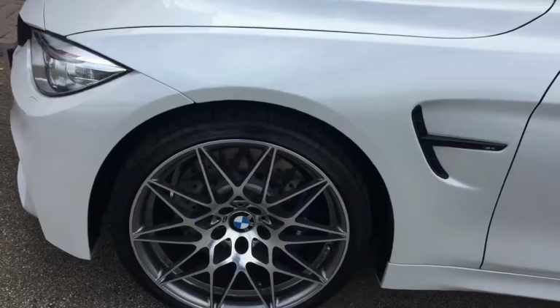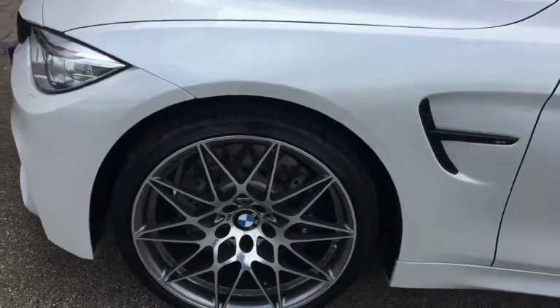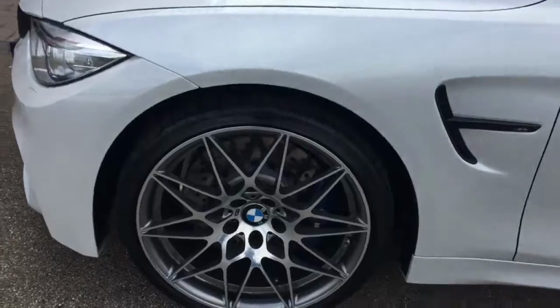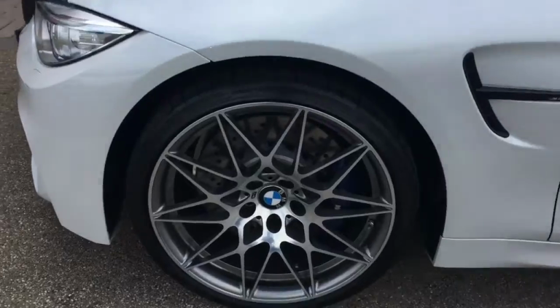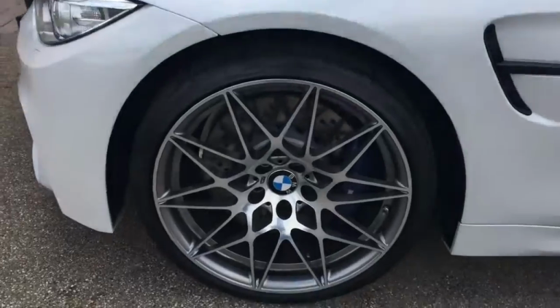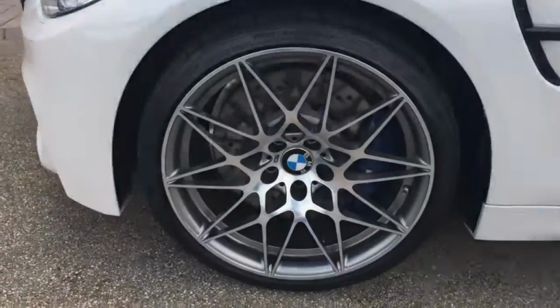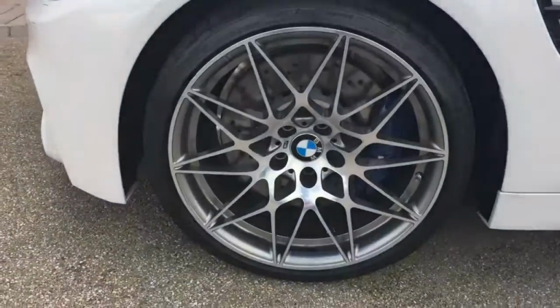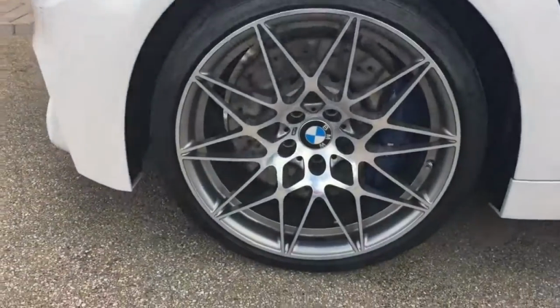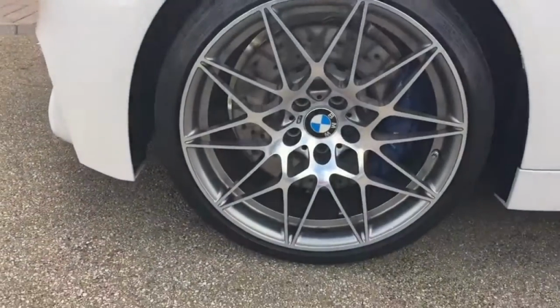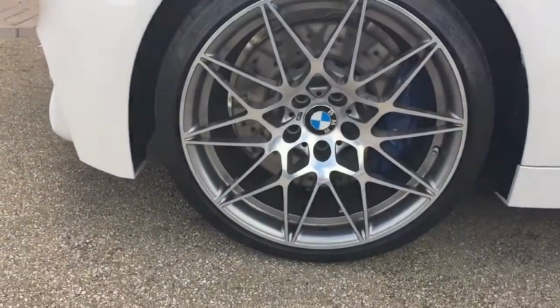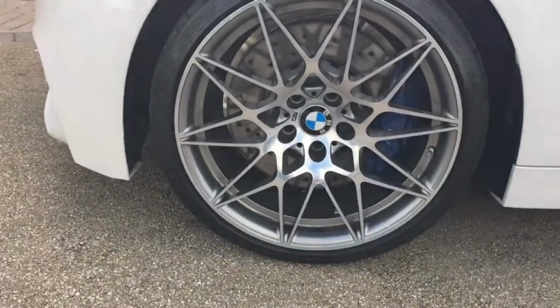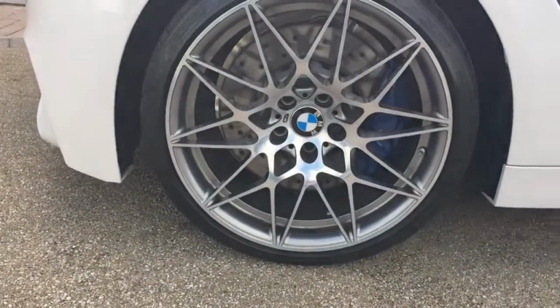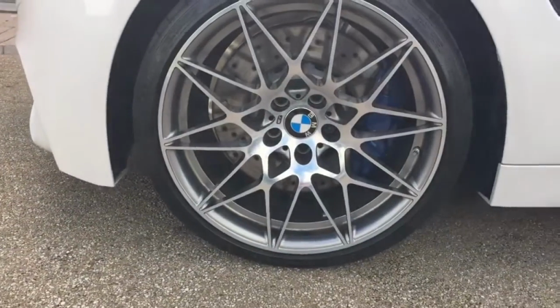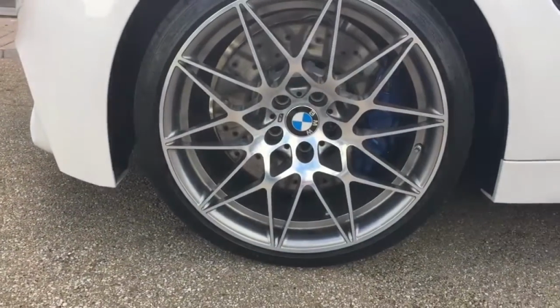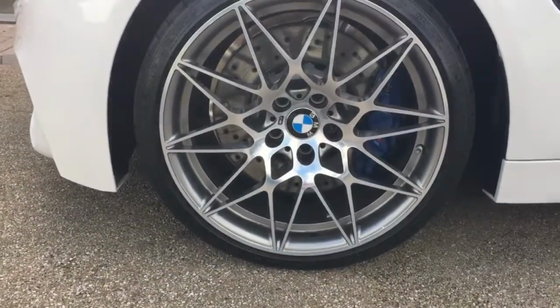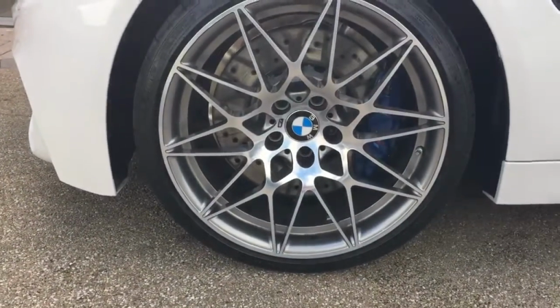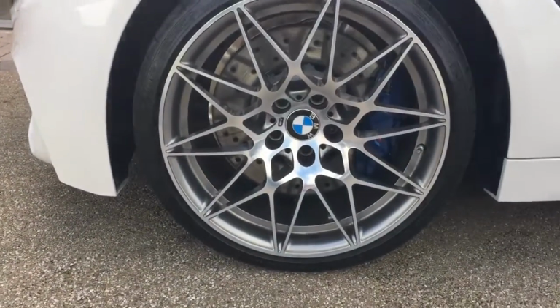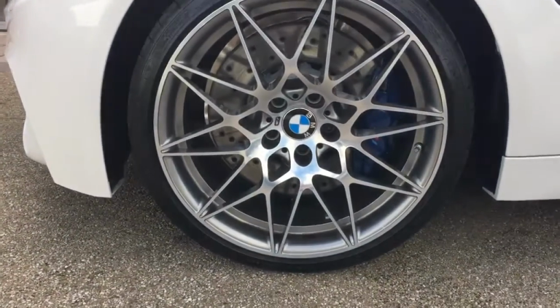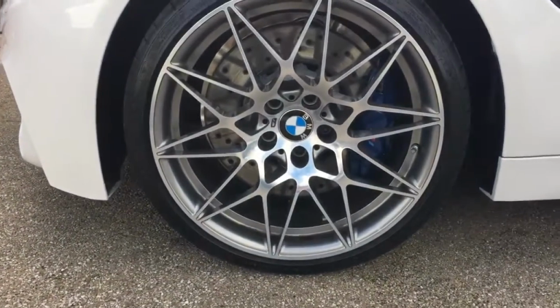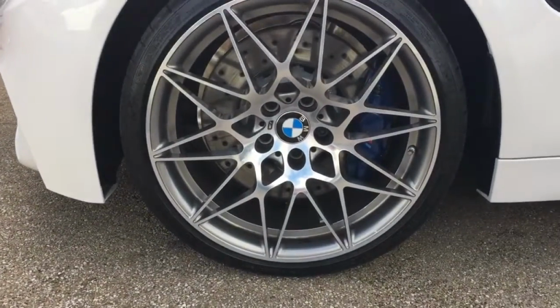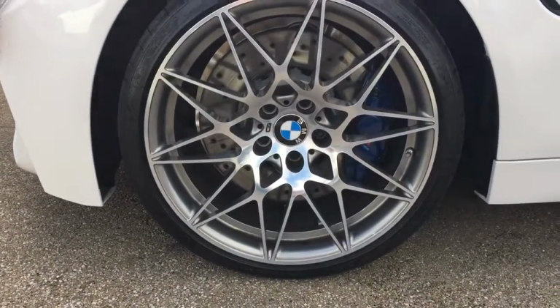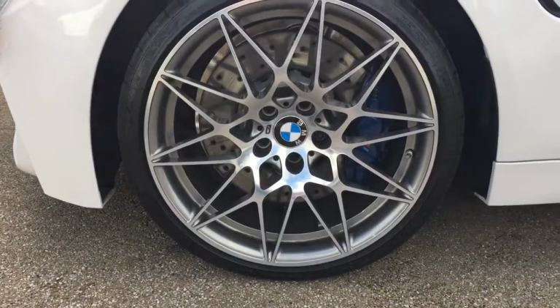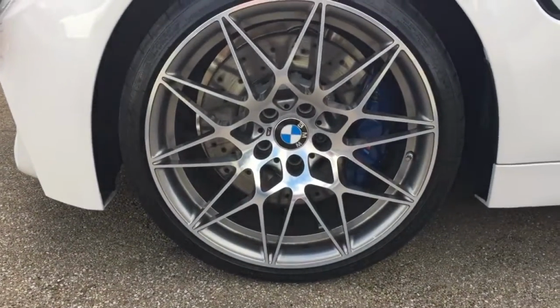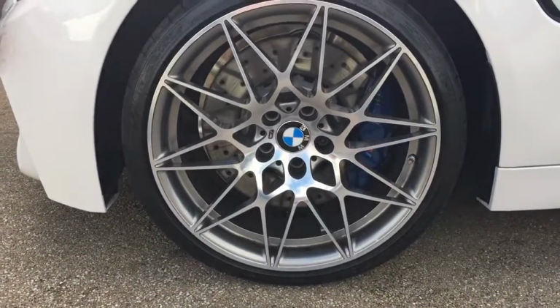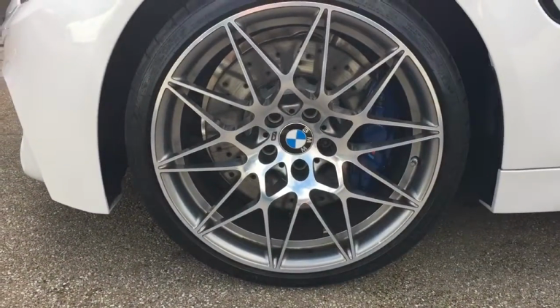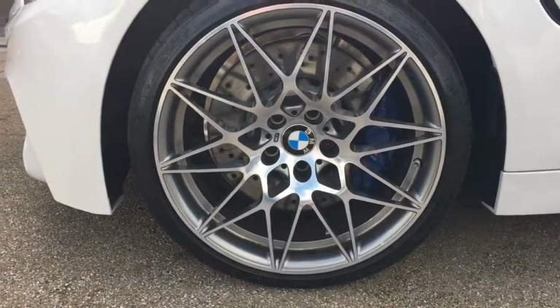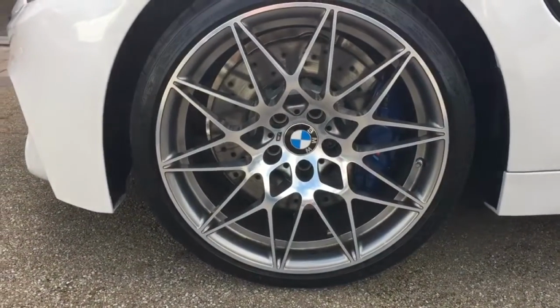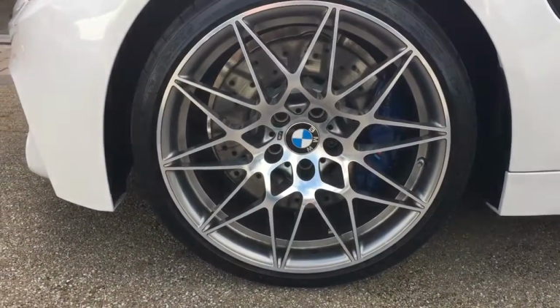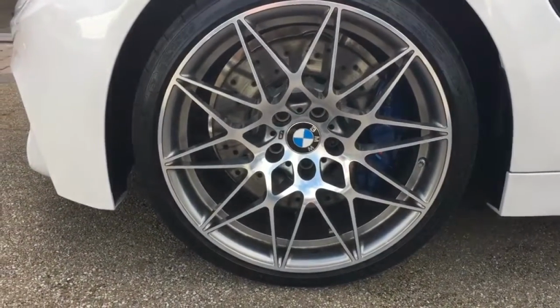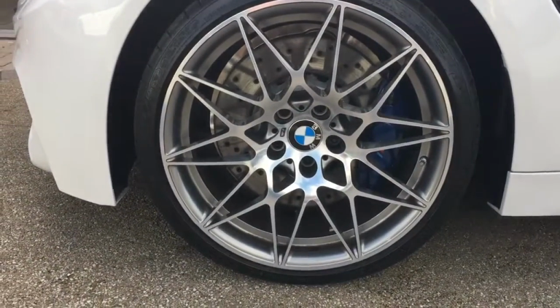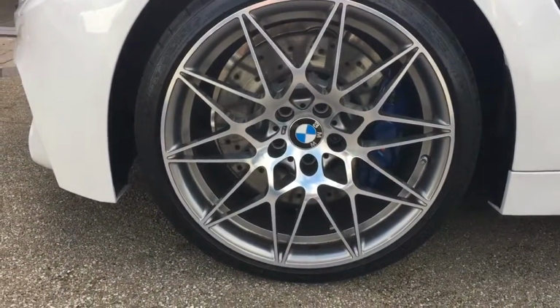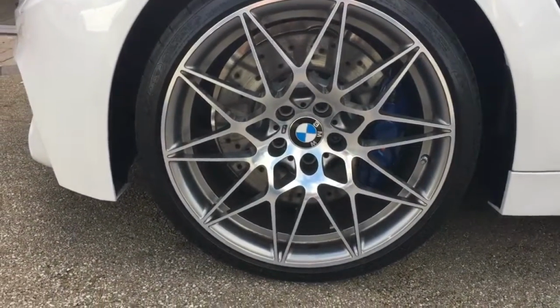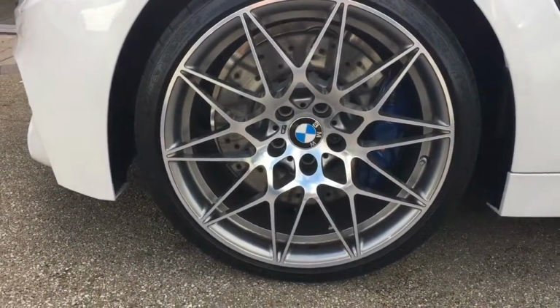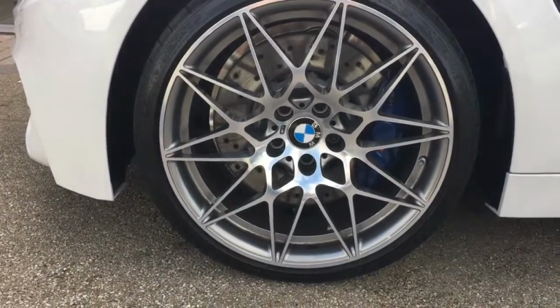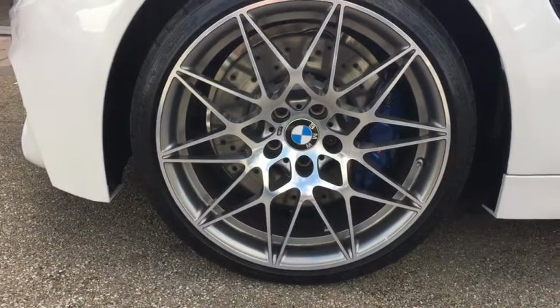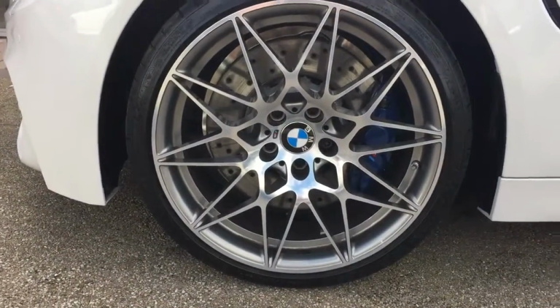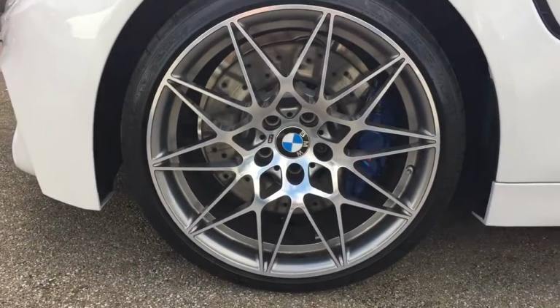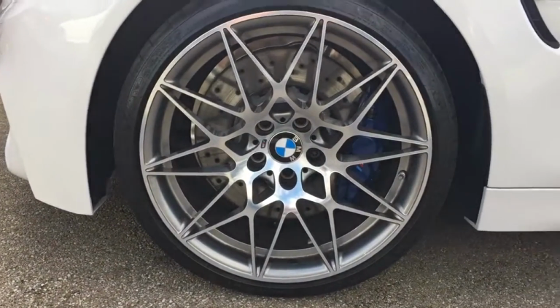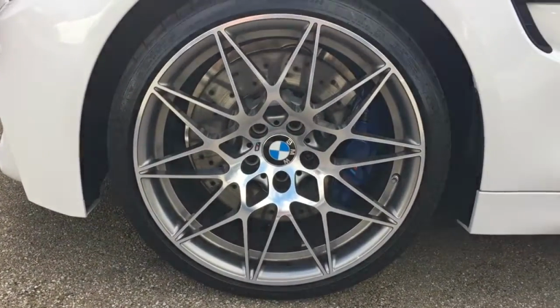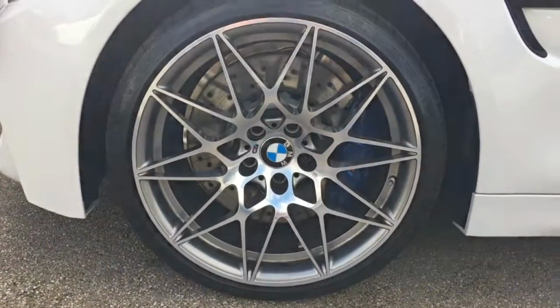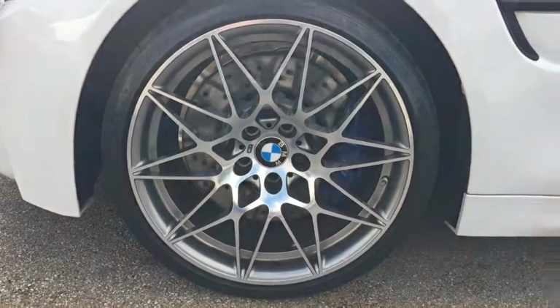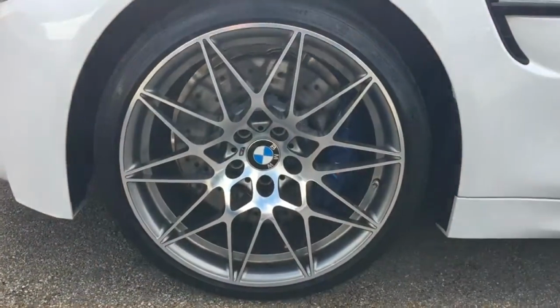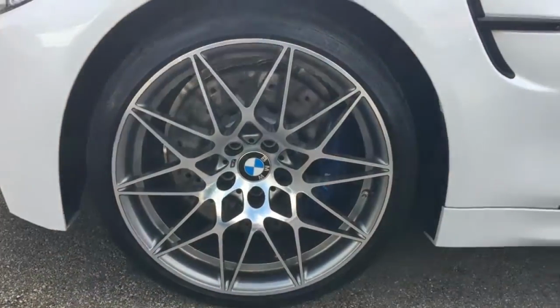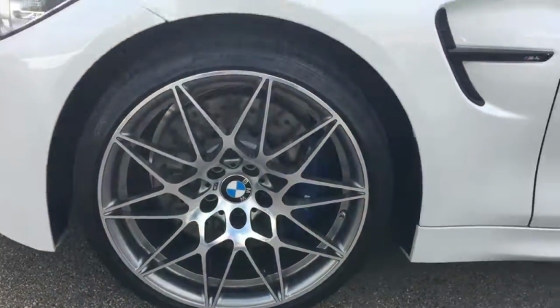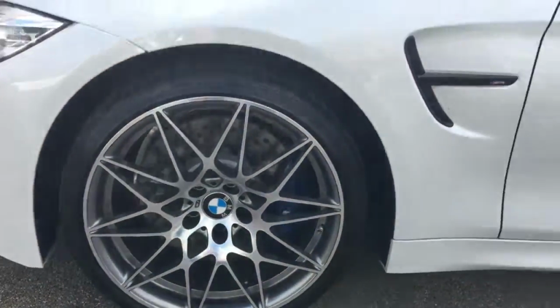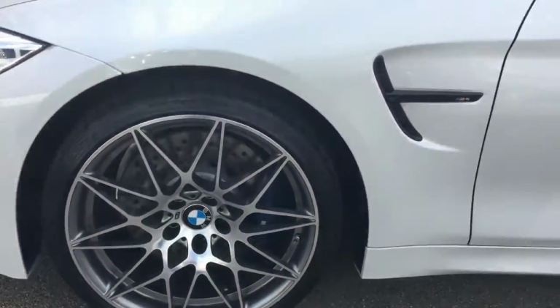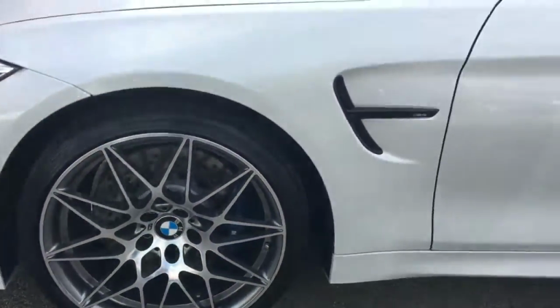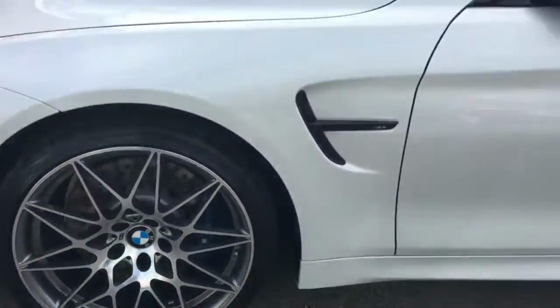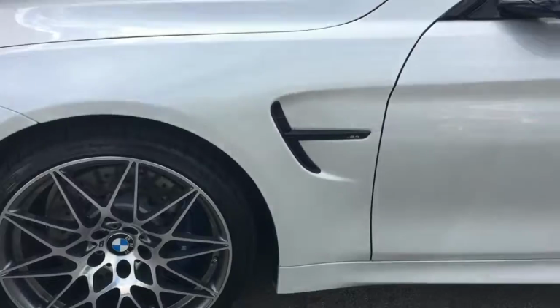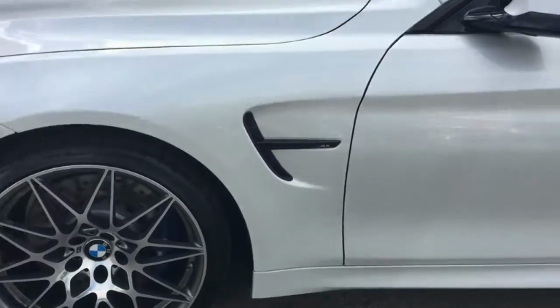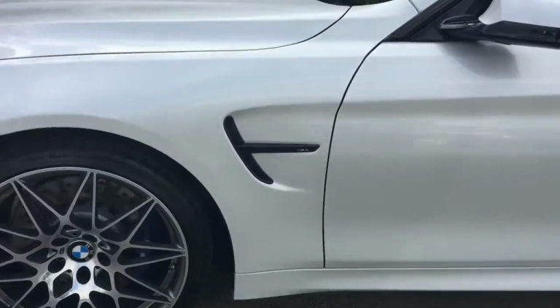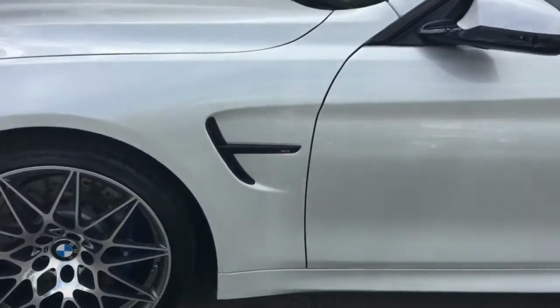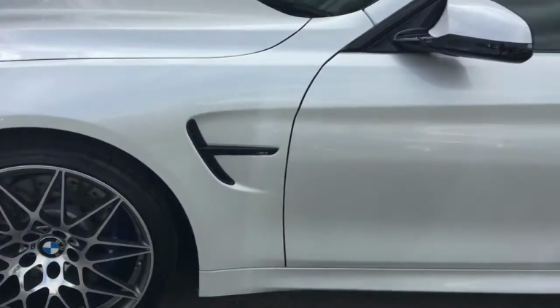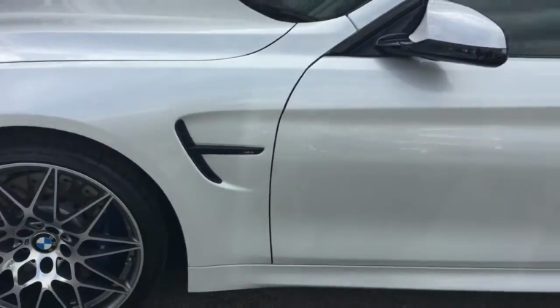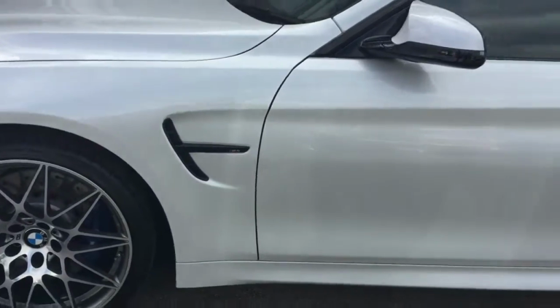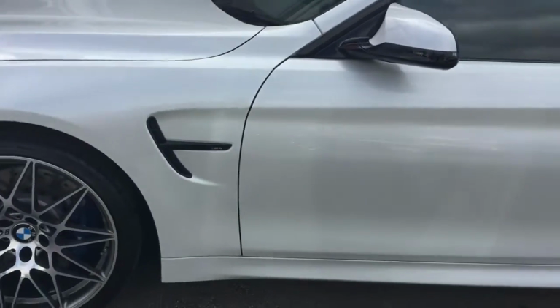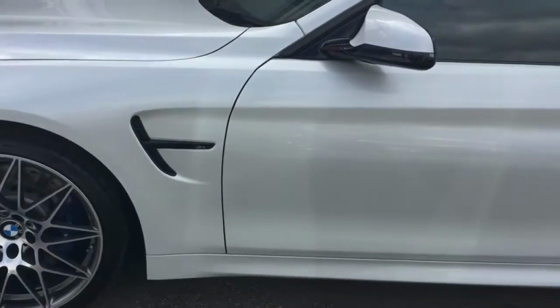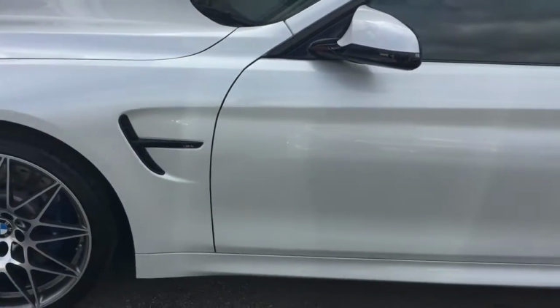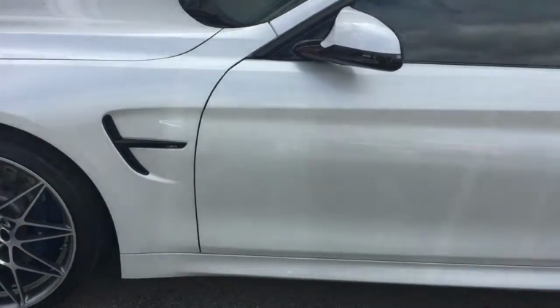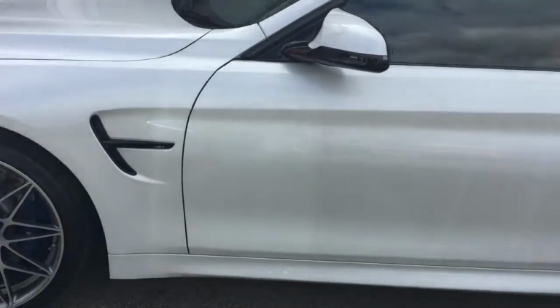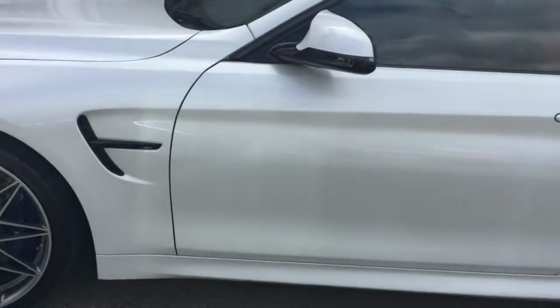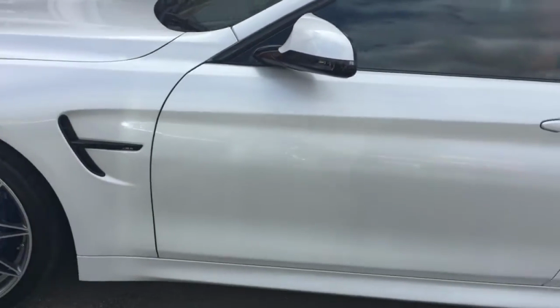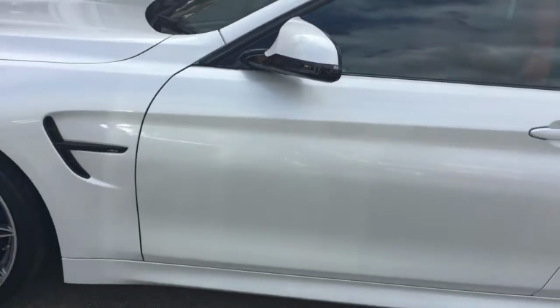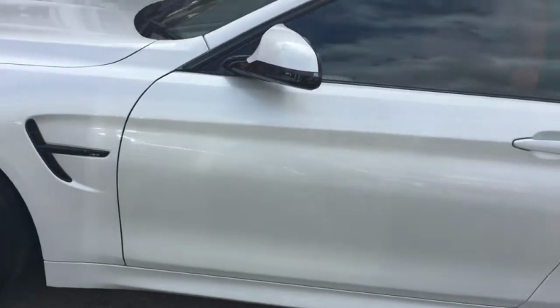So we've got the competition style alloy wheels. All the alloys are completely unmarked, free from any curbing.